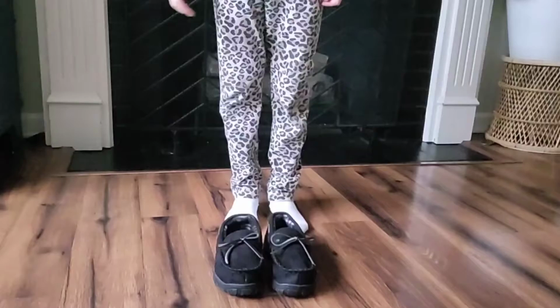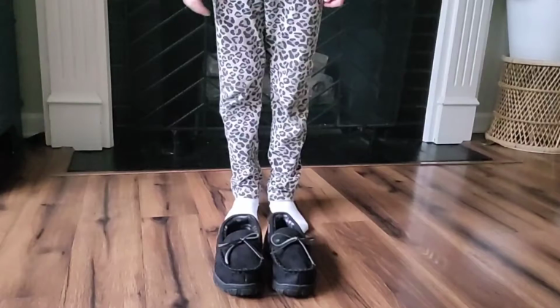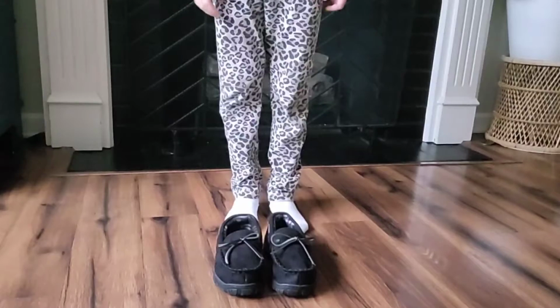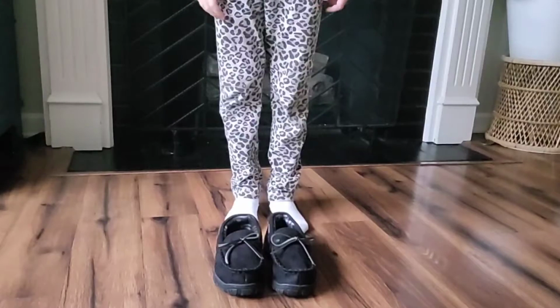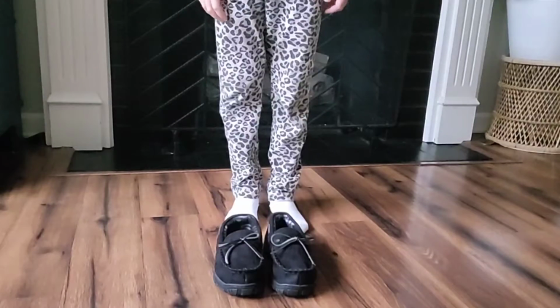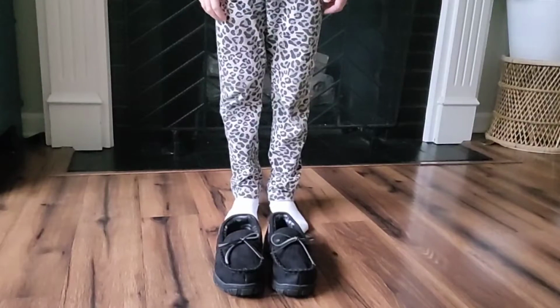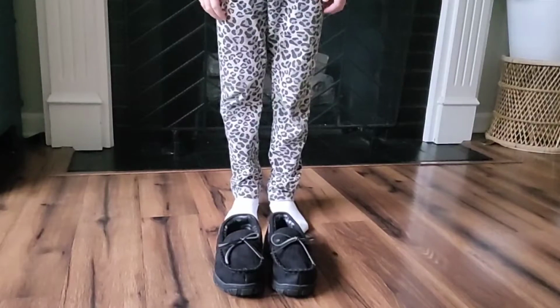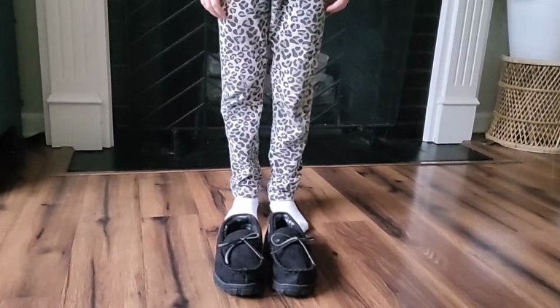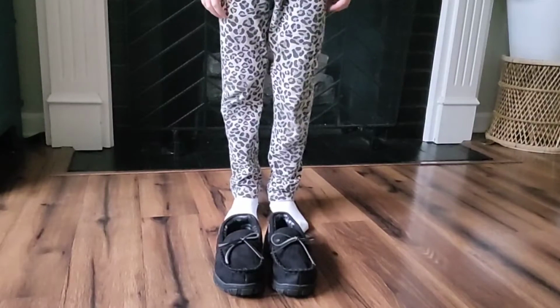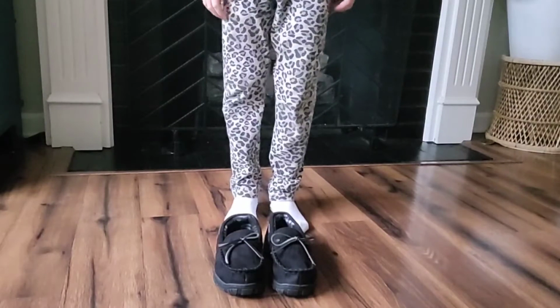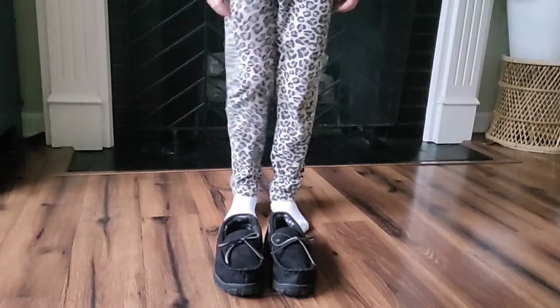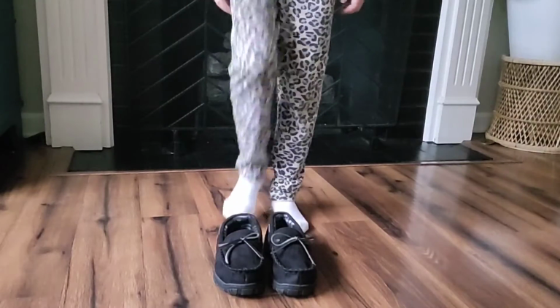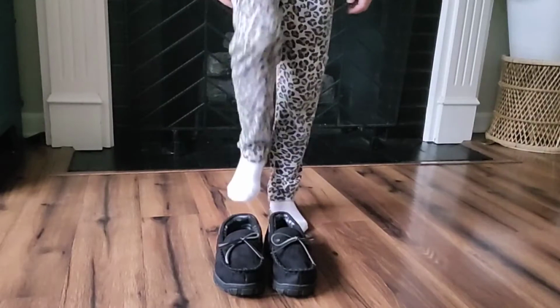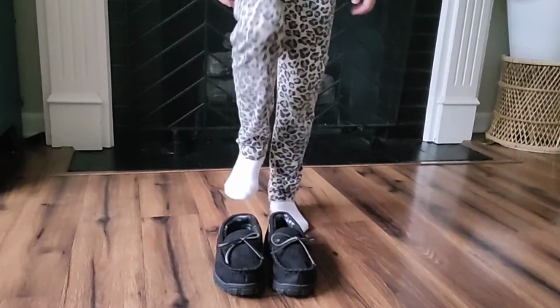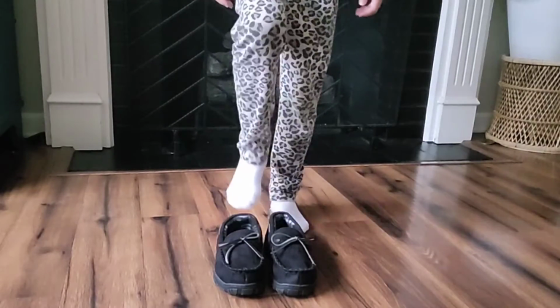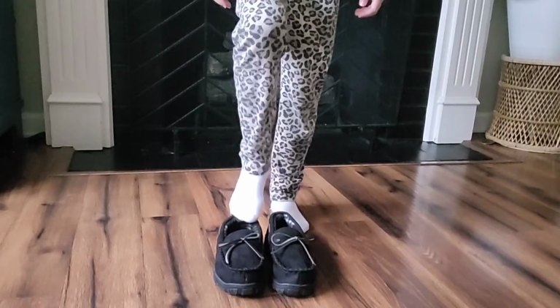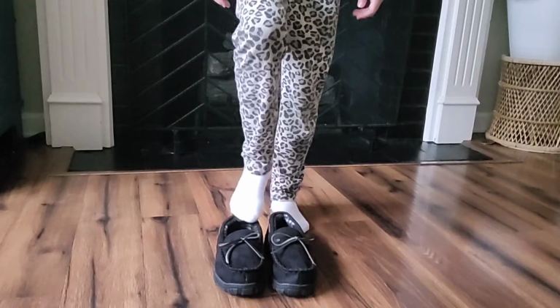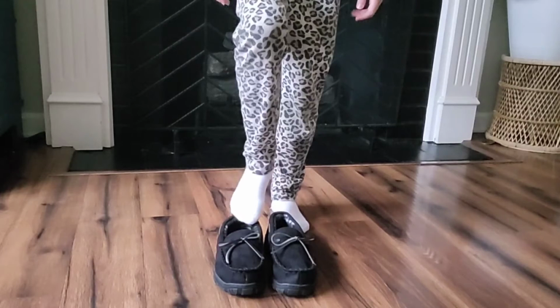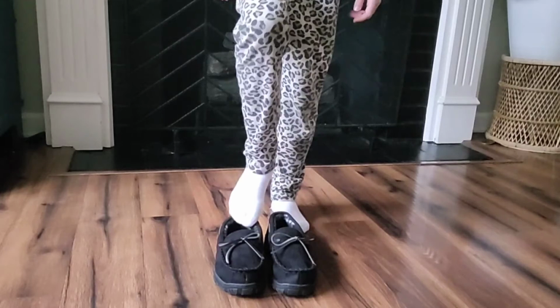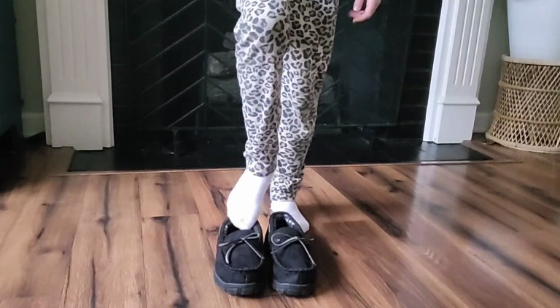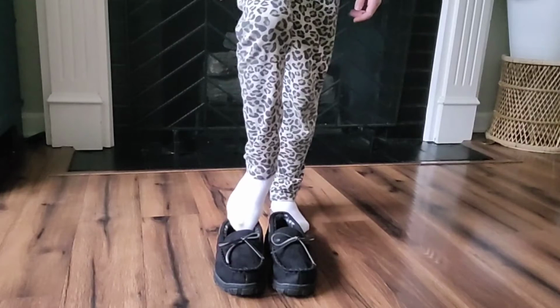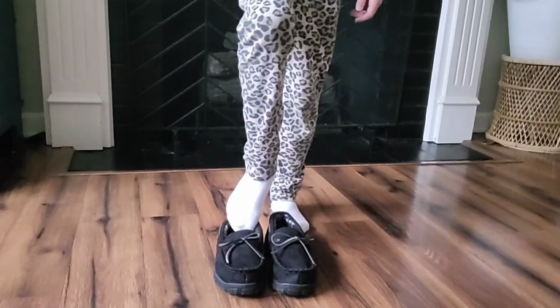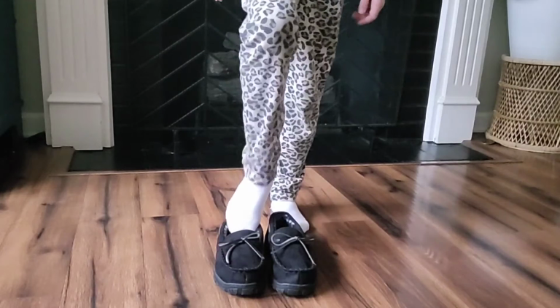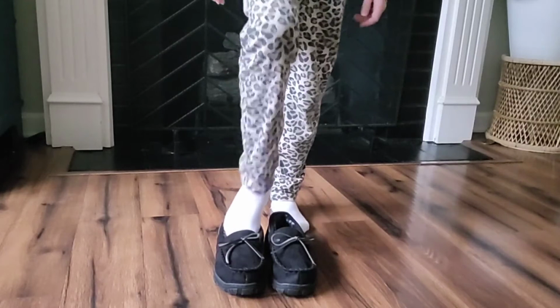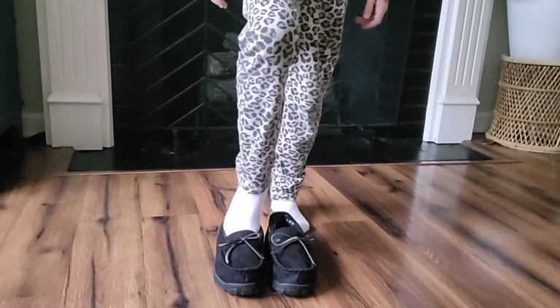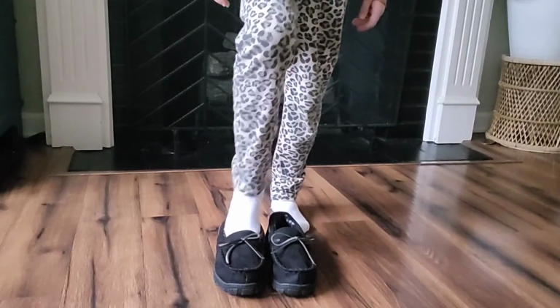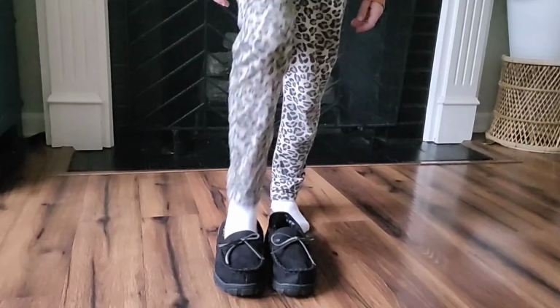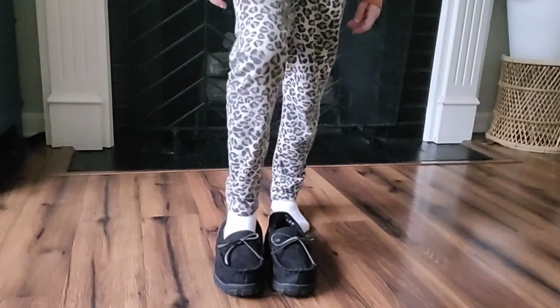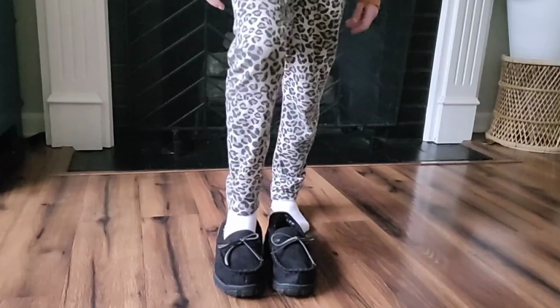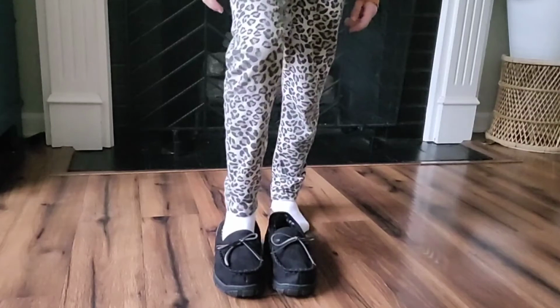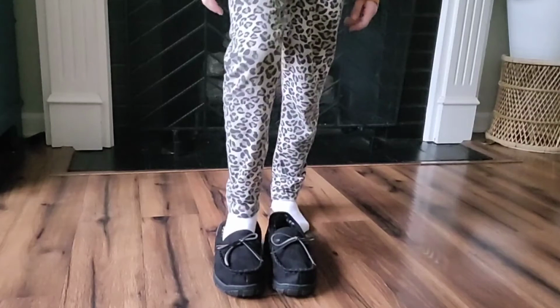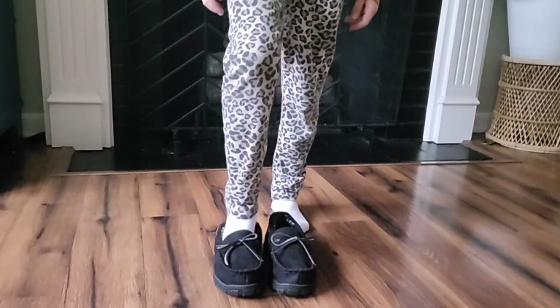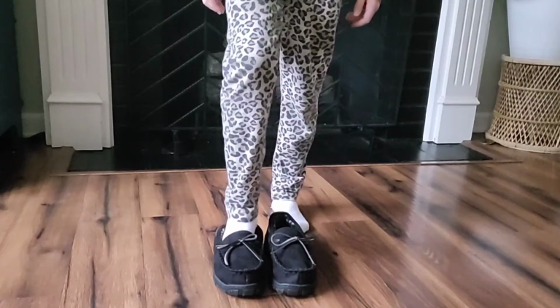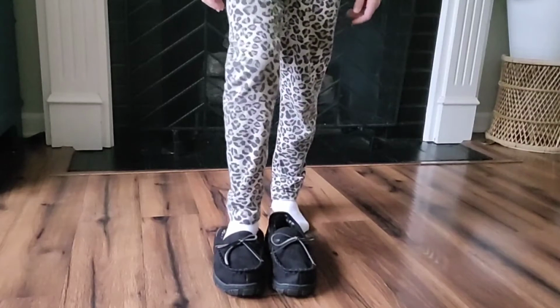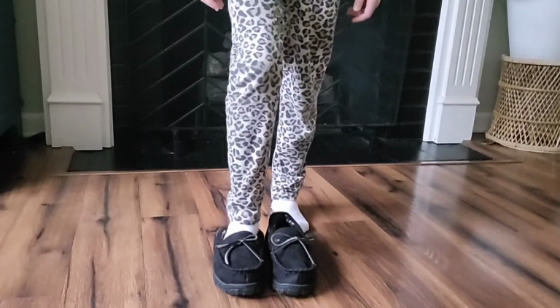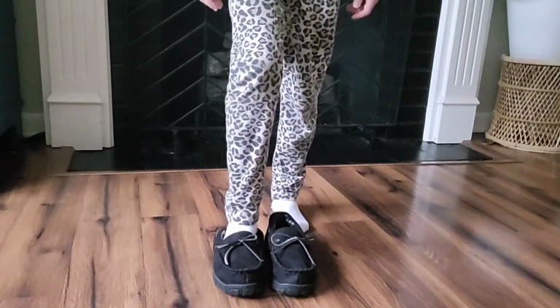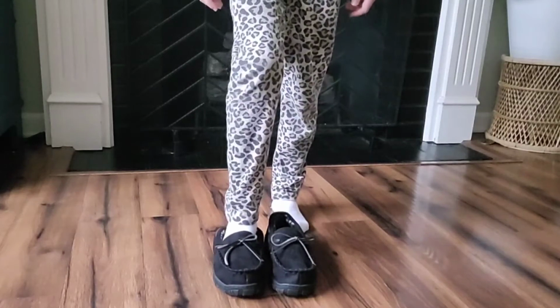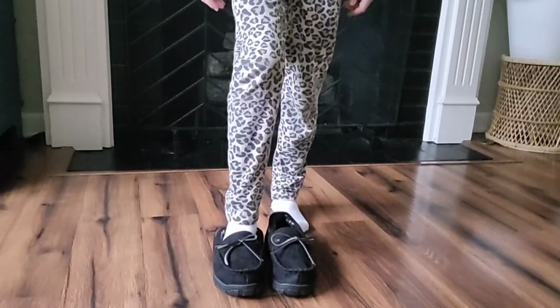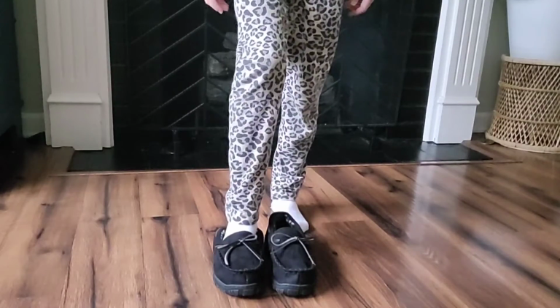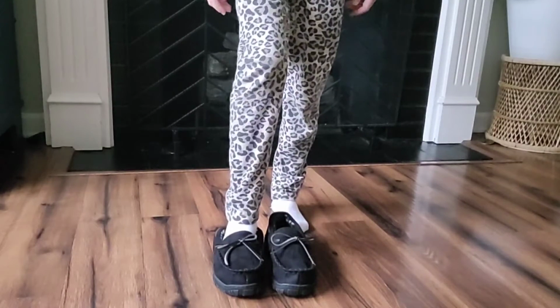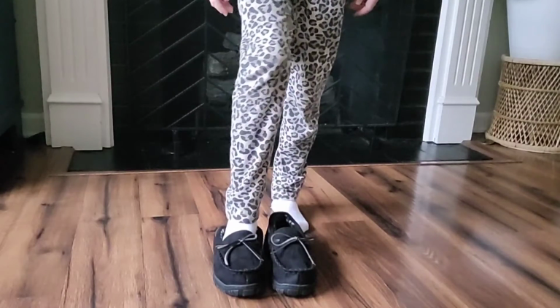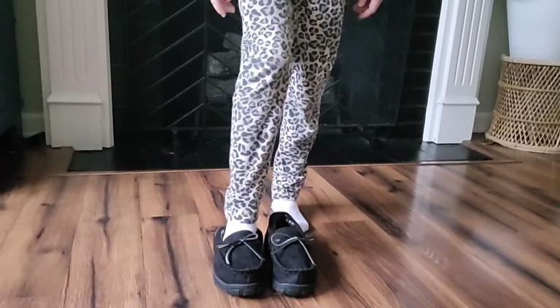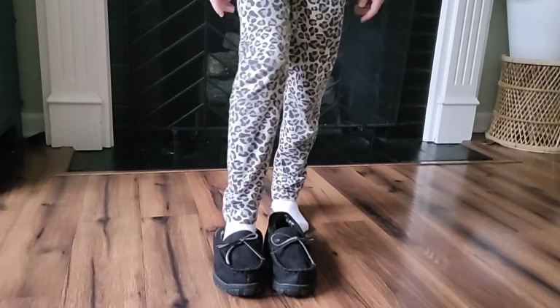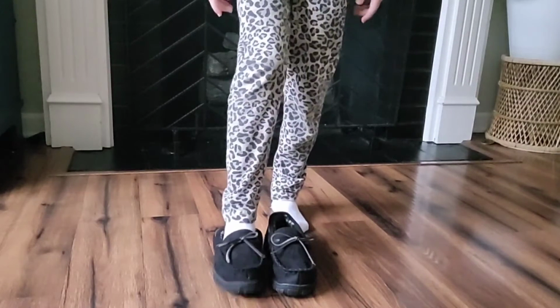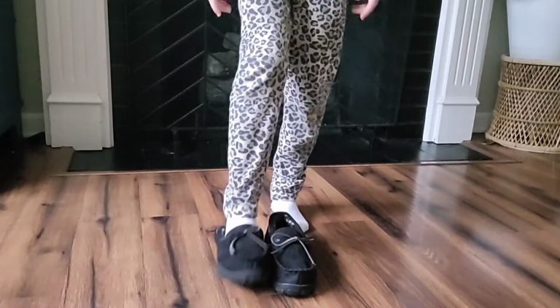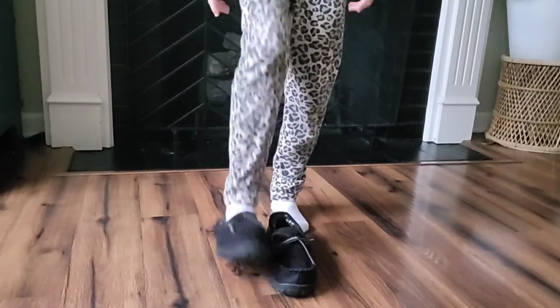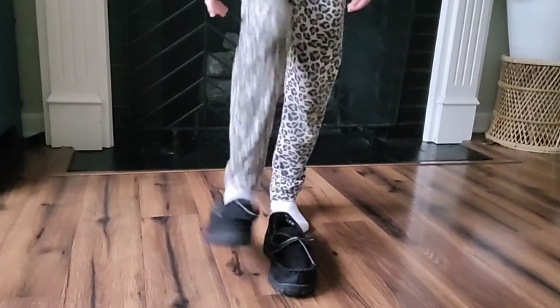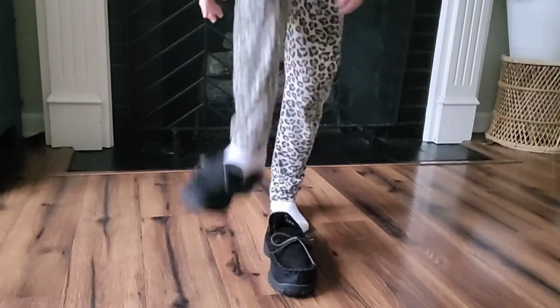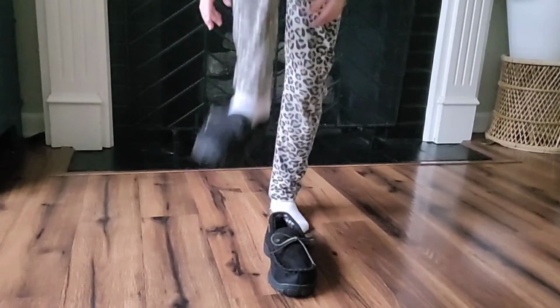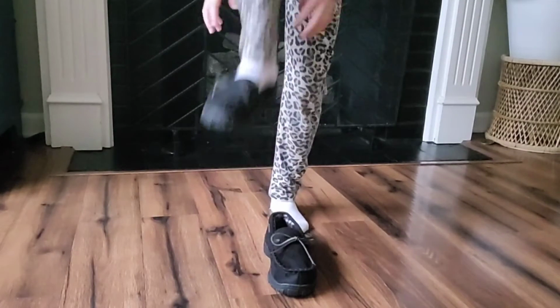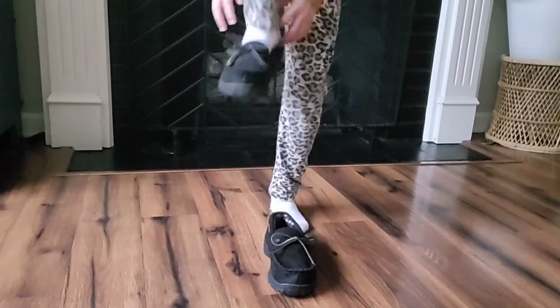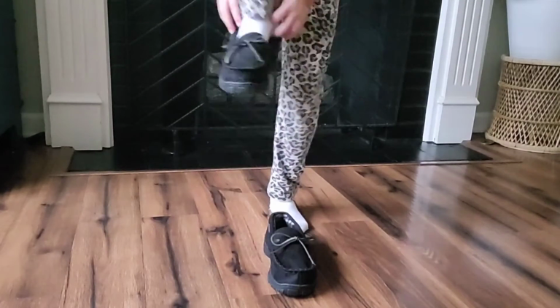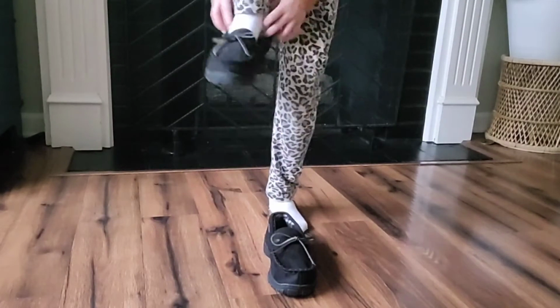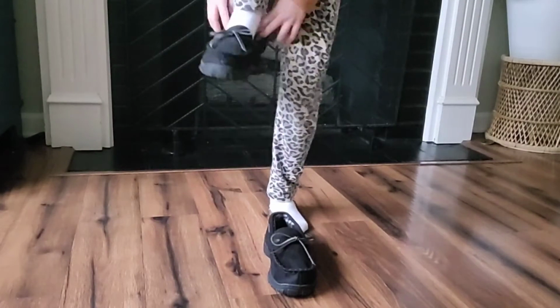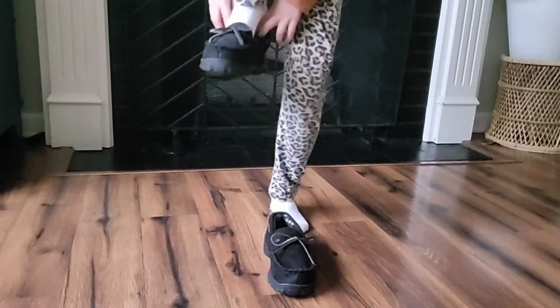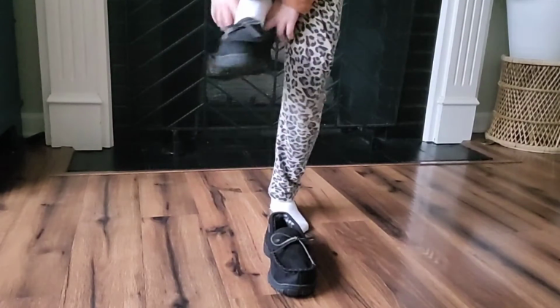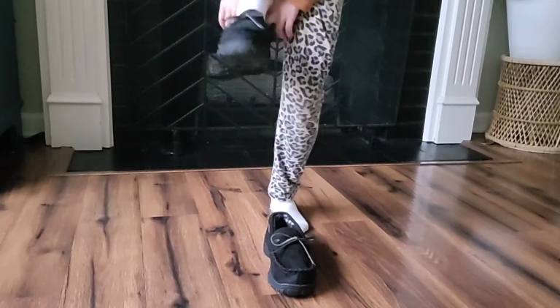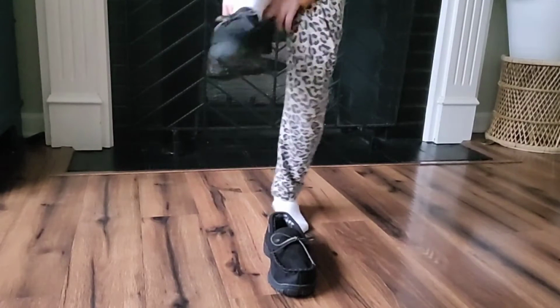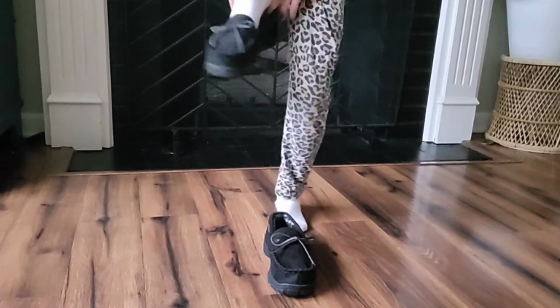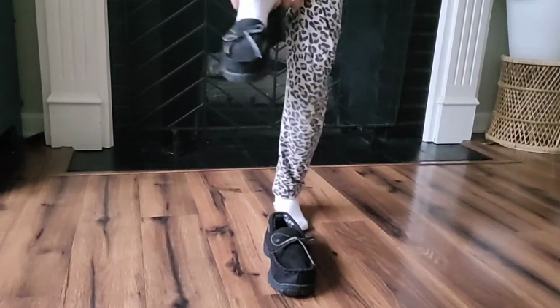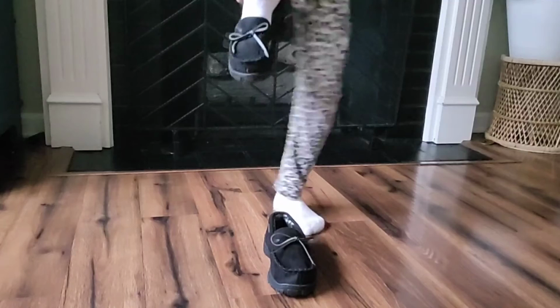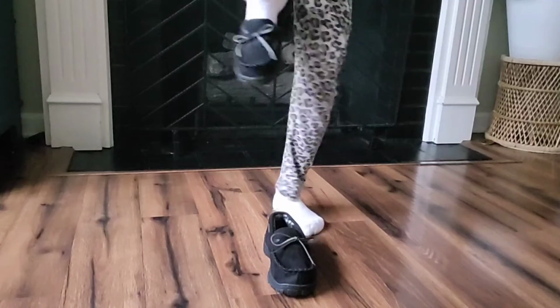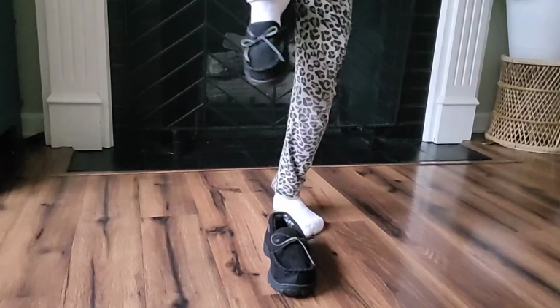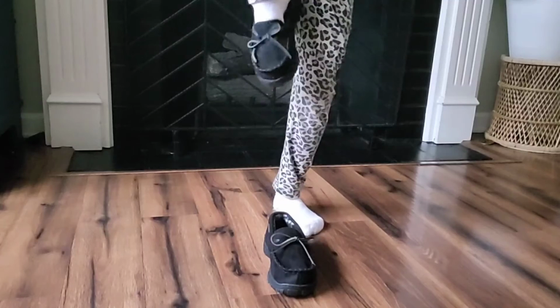These adorable moccasins are great for boys or girls. They come in several different colors, which is really nice. I love this black color for my daughter.